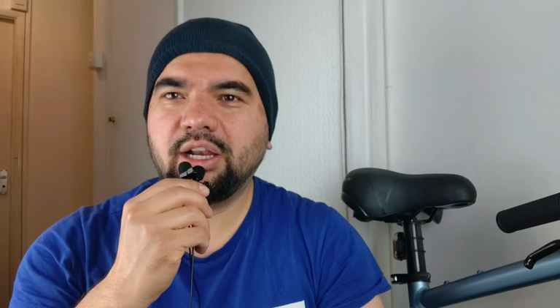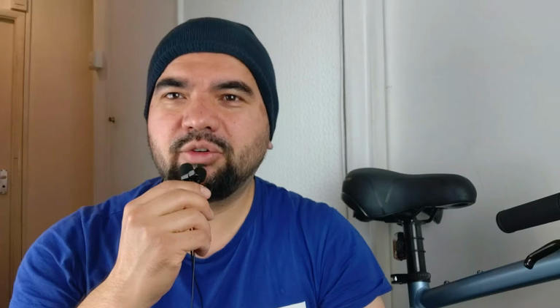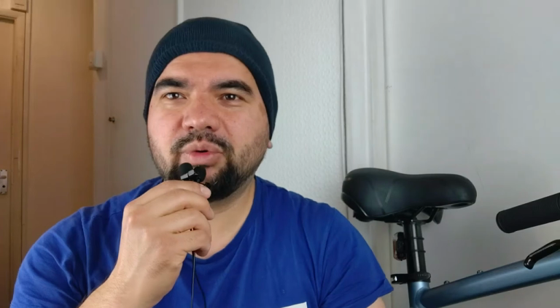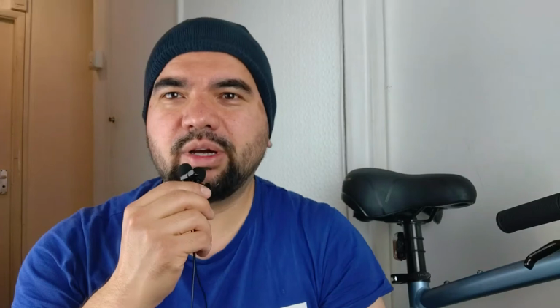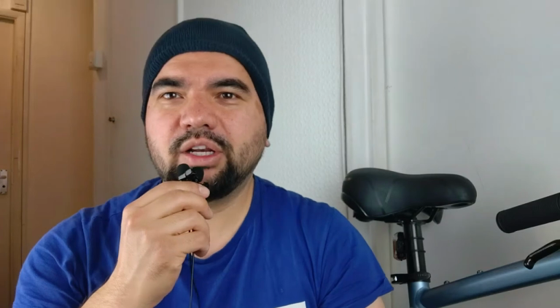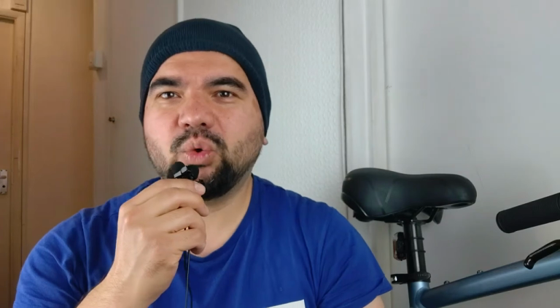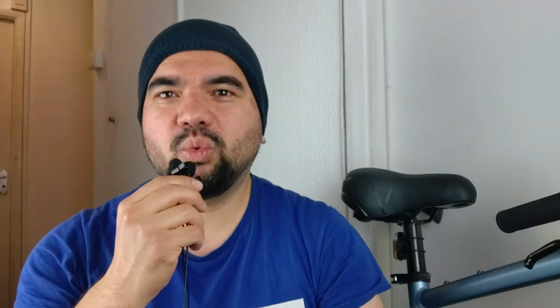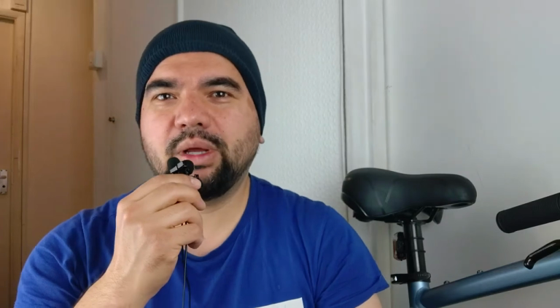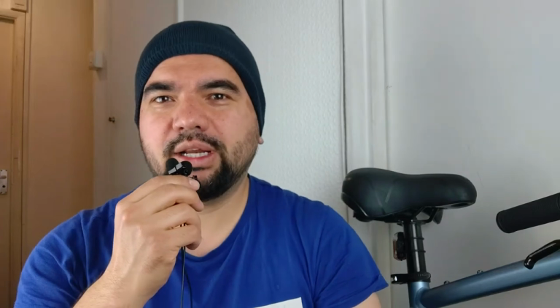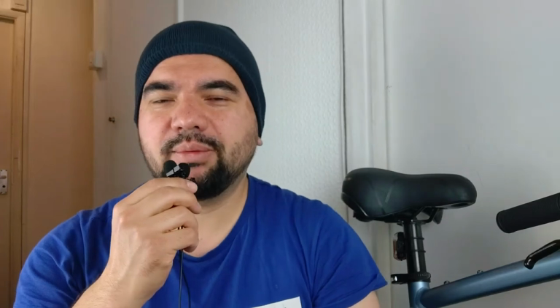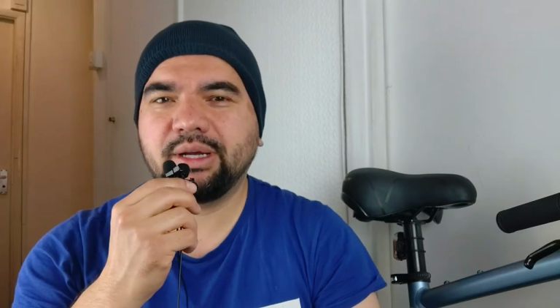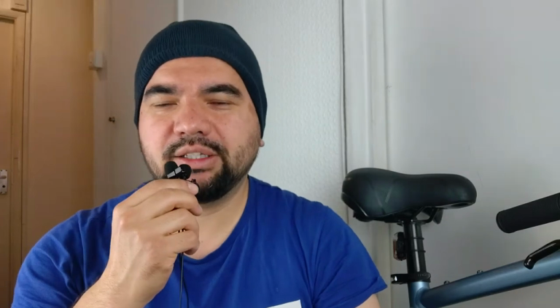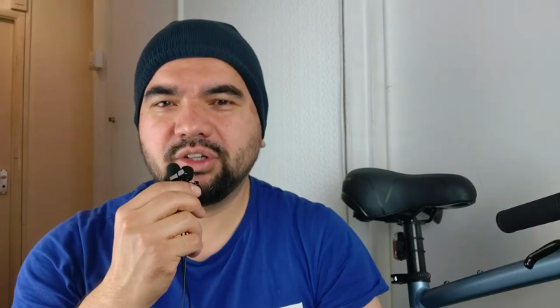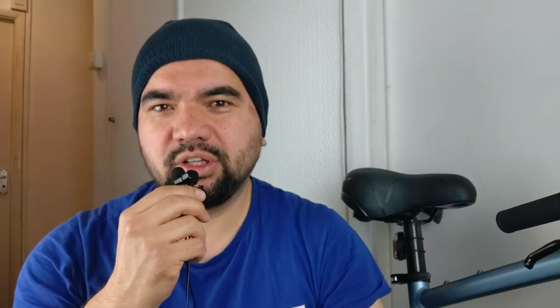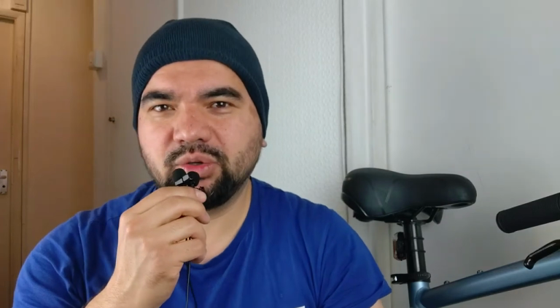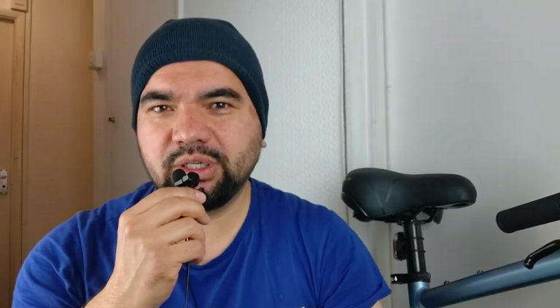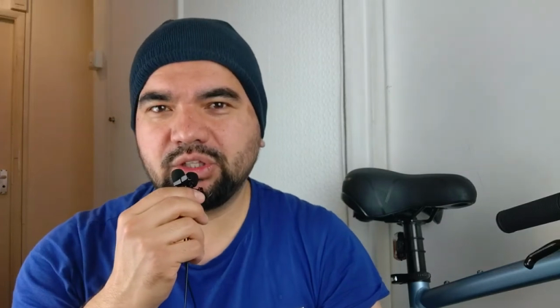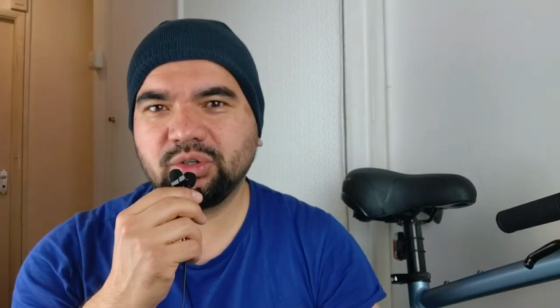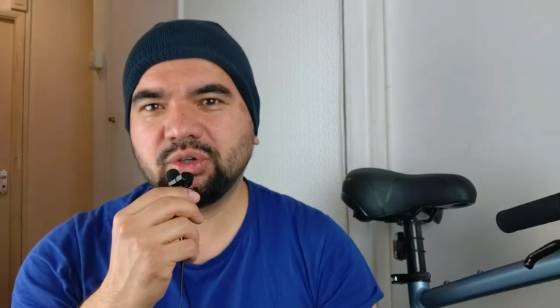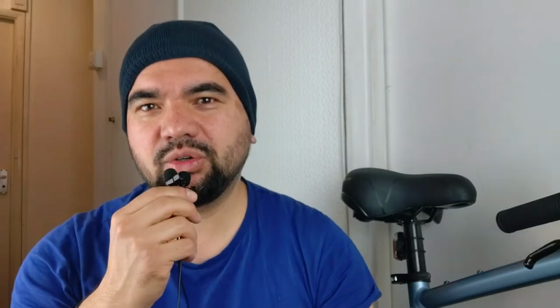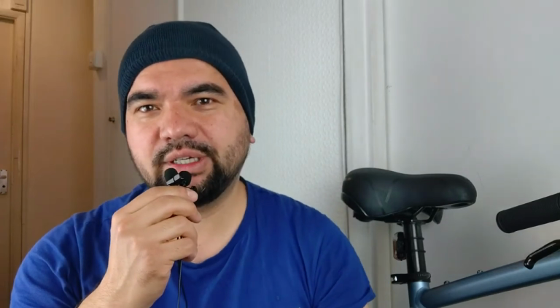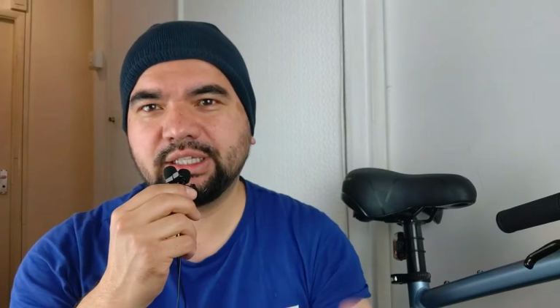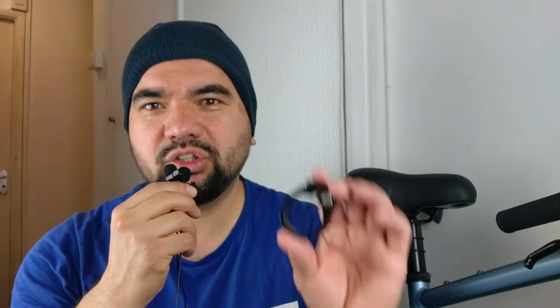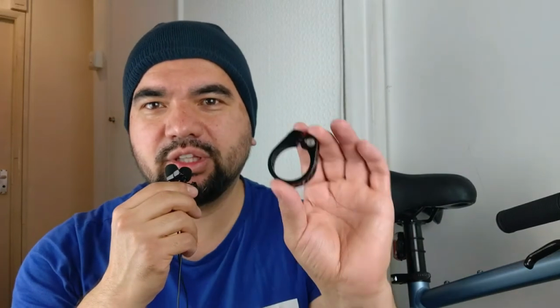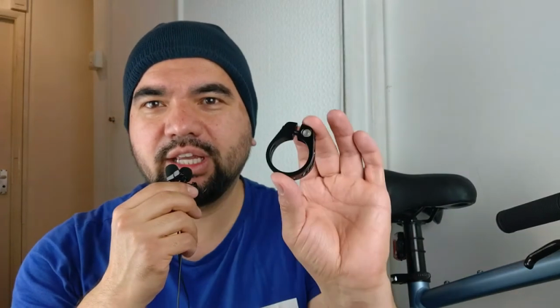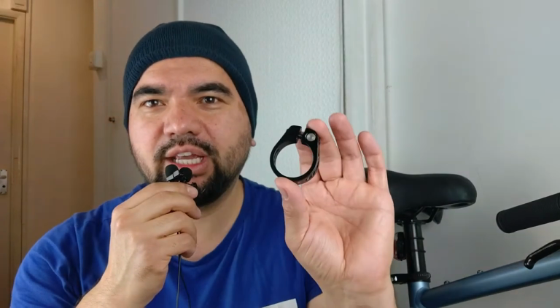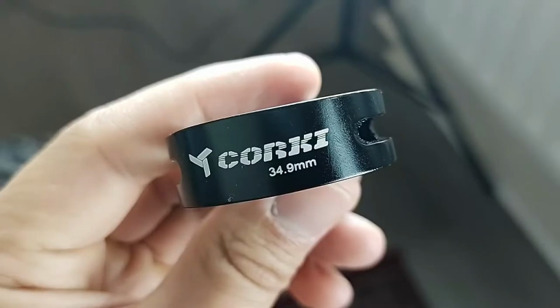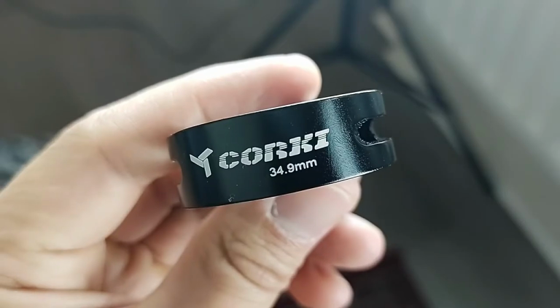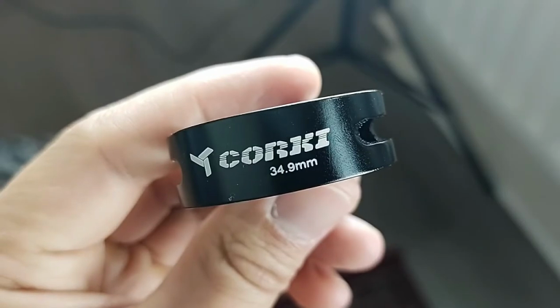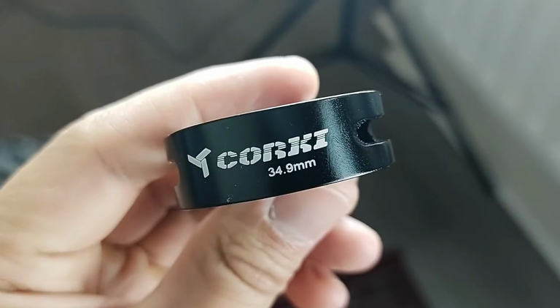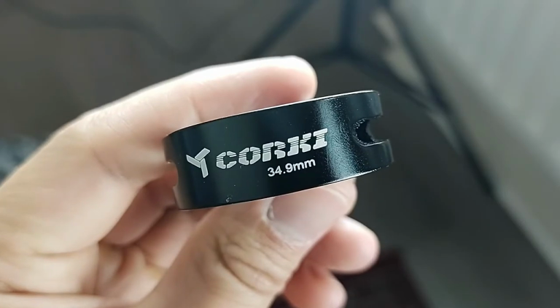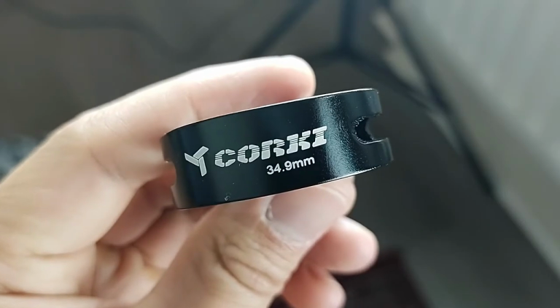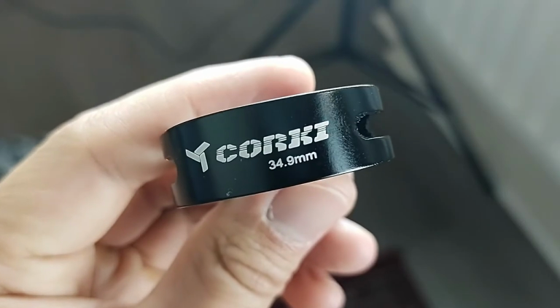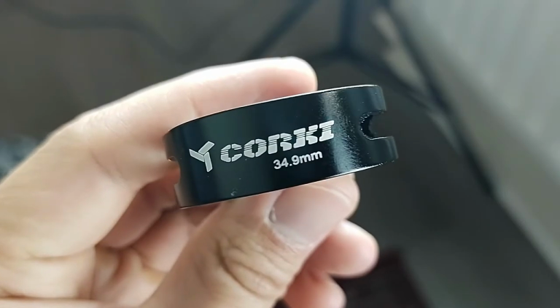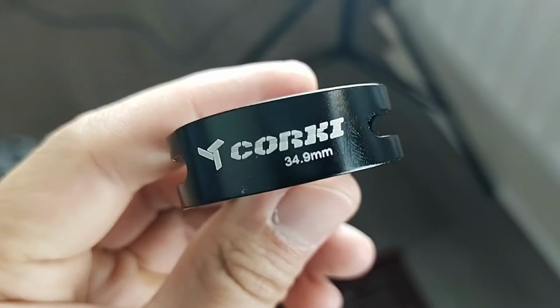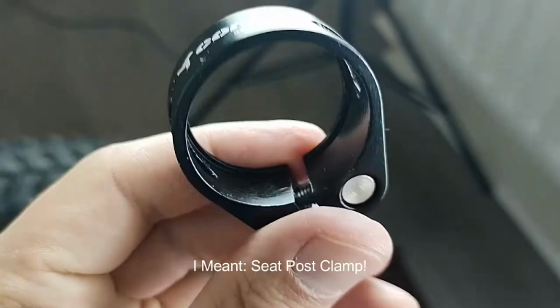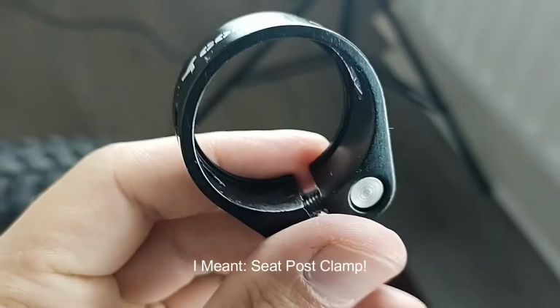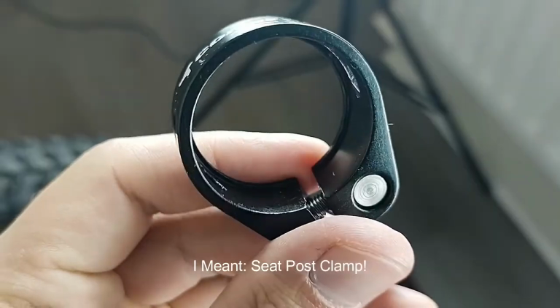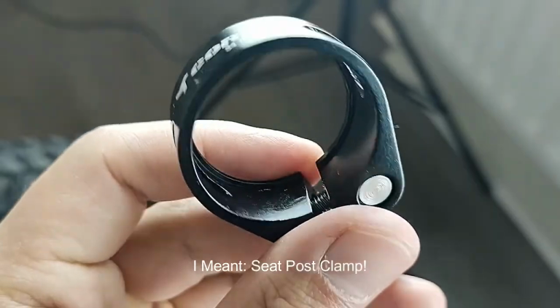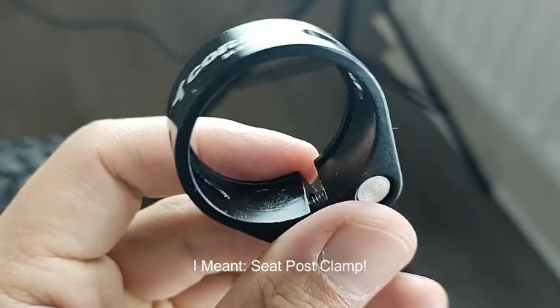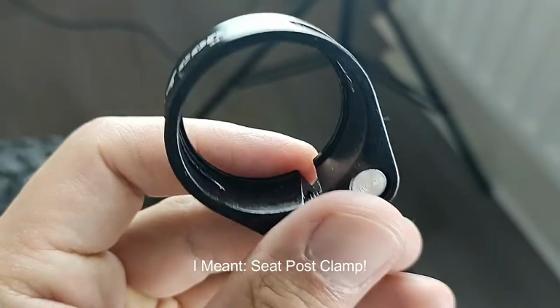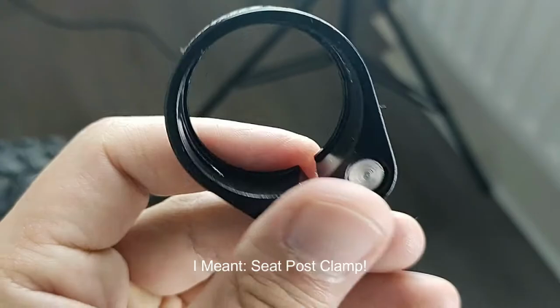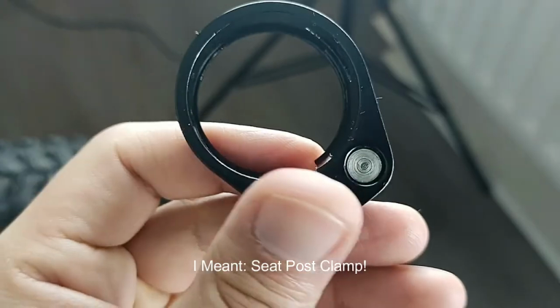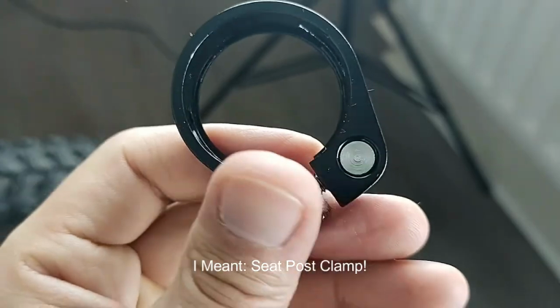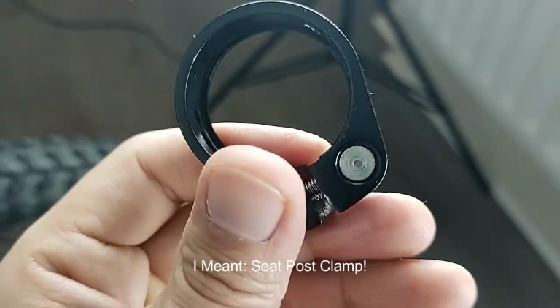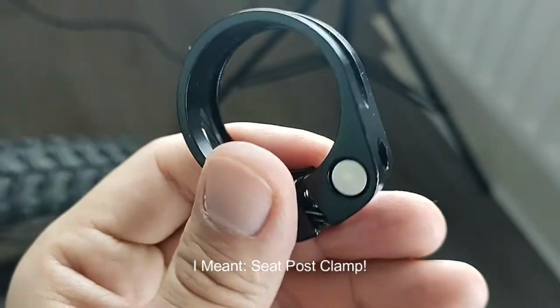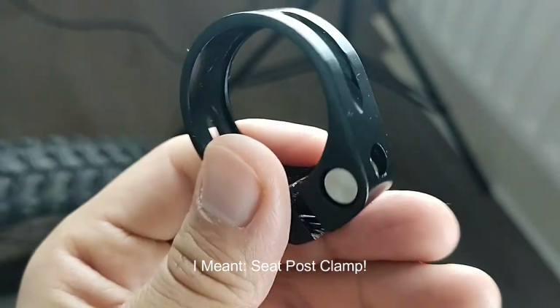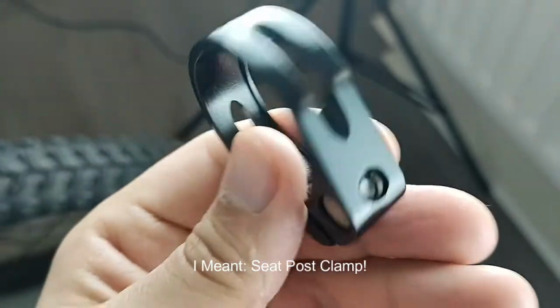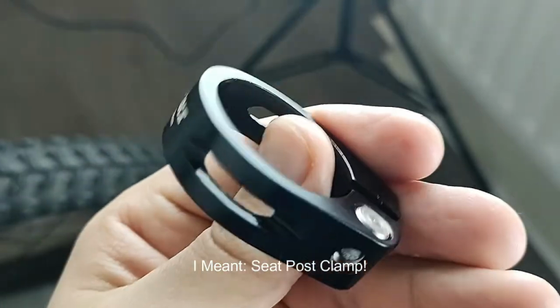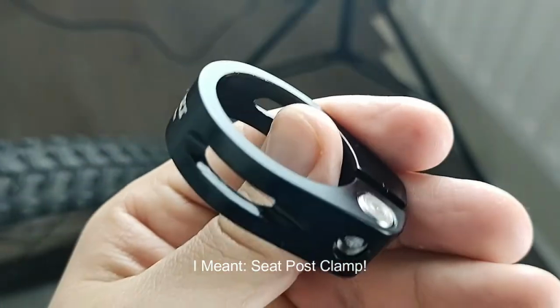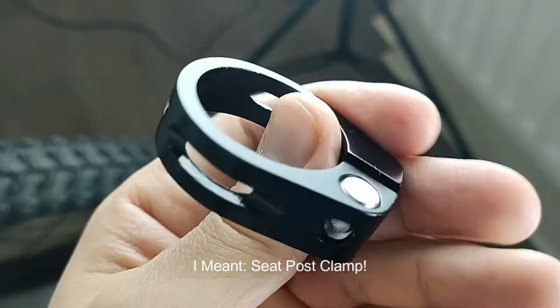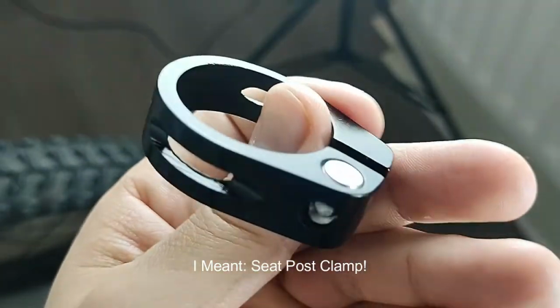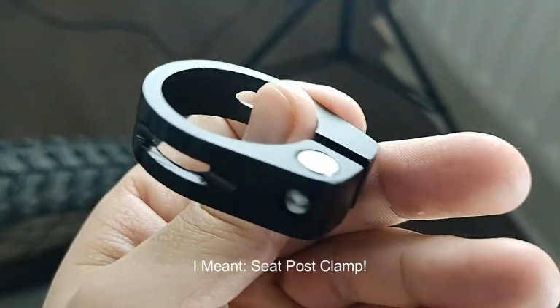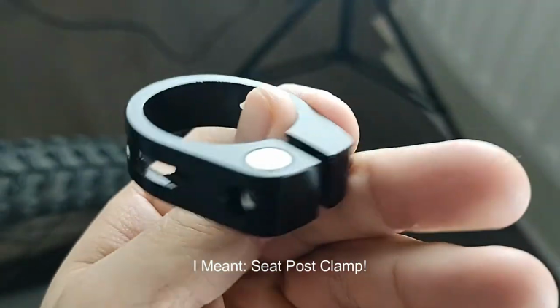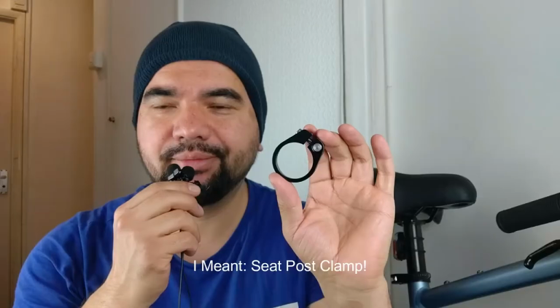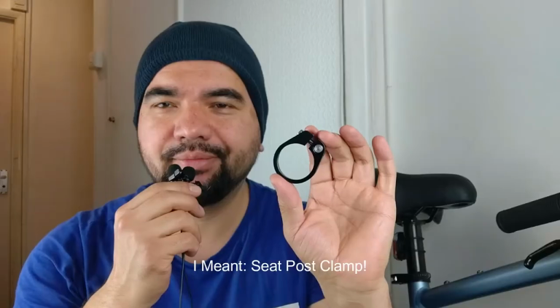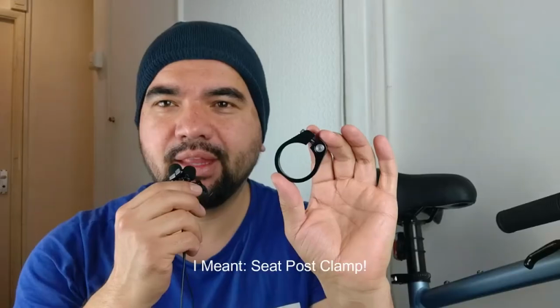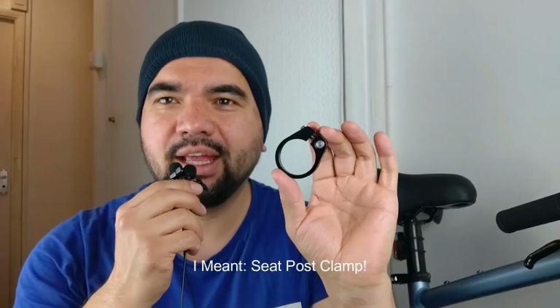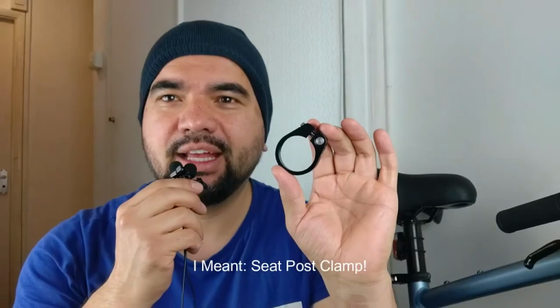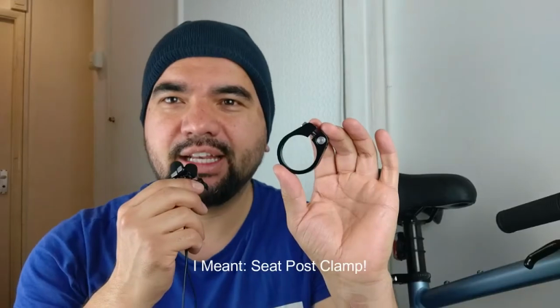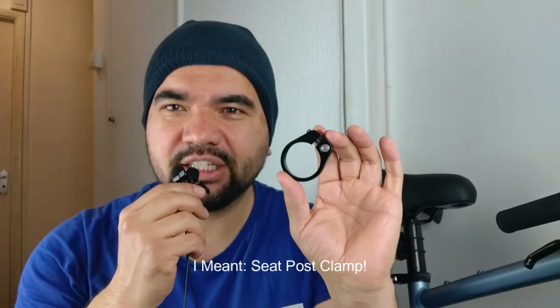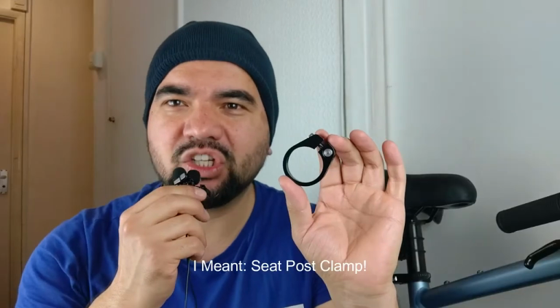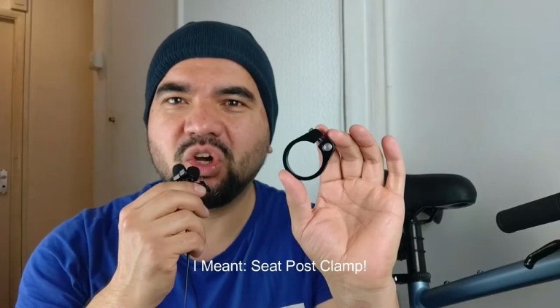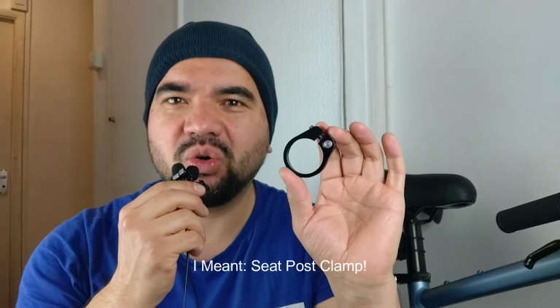Hello everyone, welcome back to another video. Today I'm going to be changing a seat post clamp. Let's go.